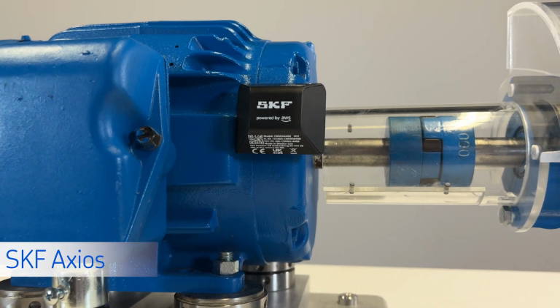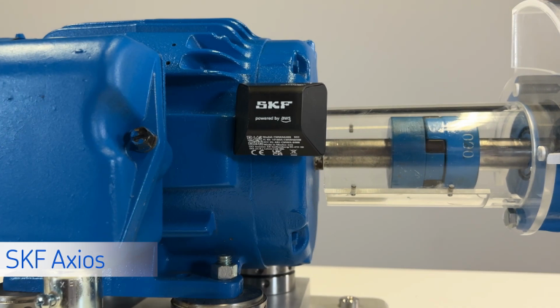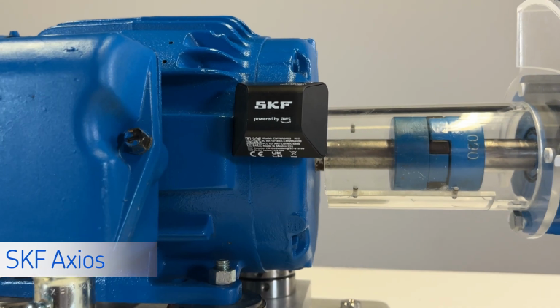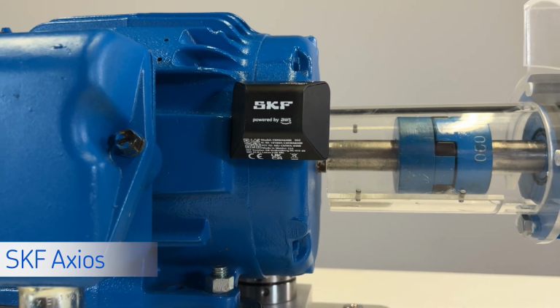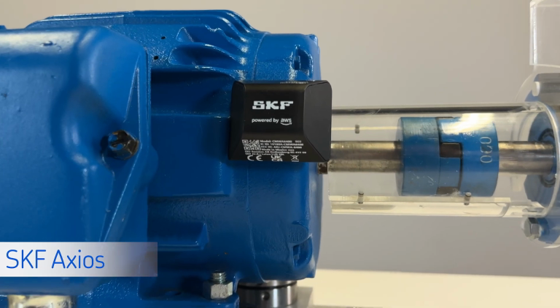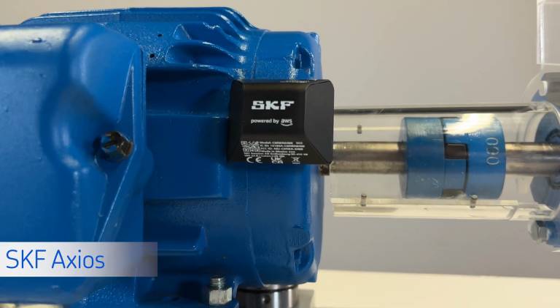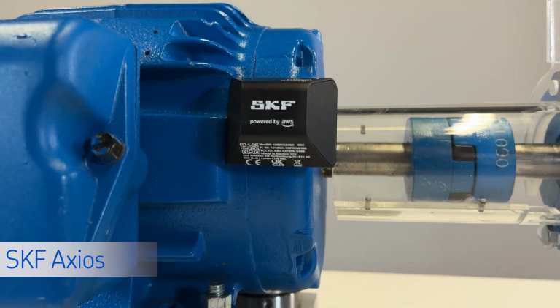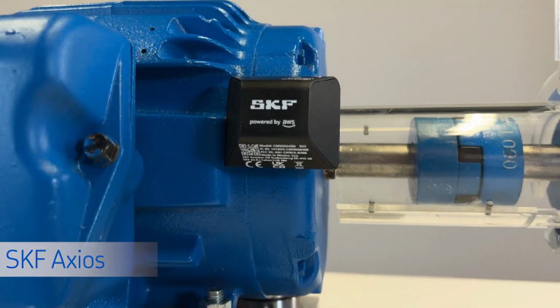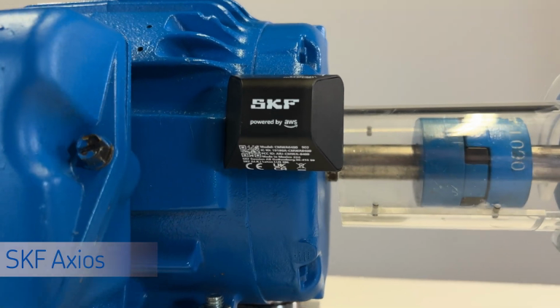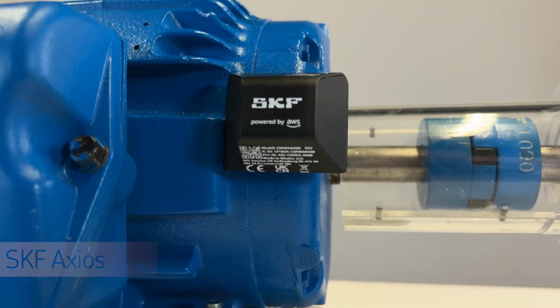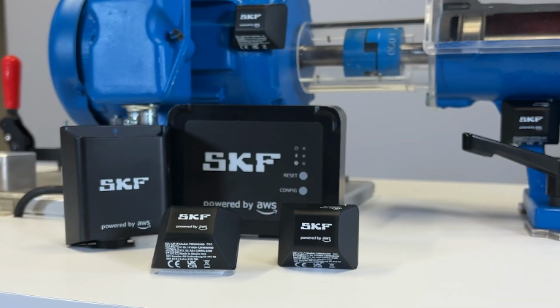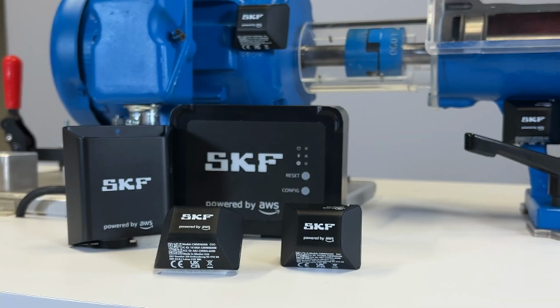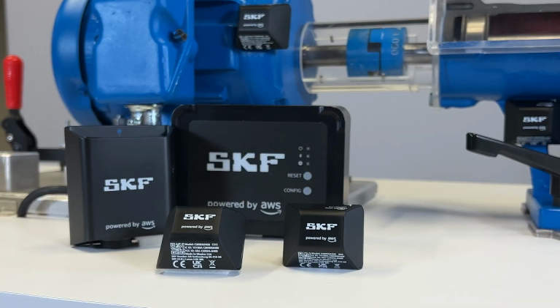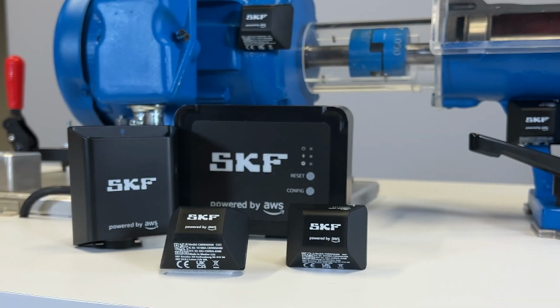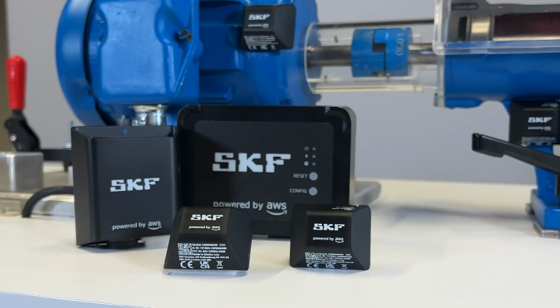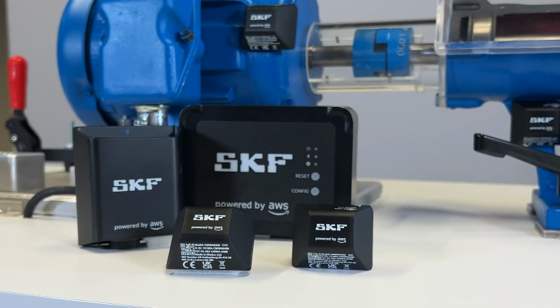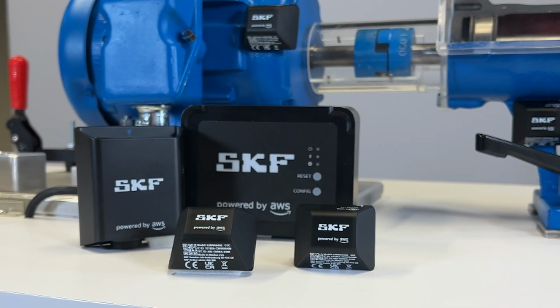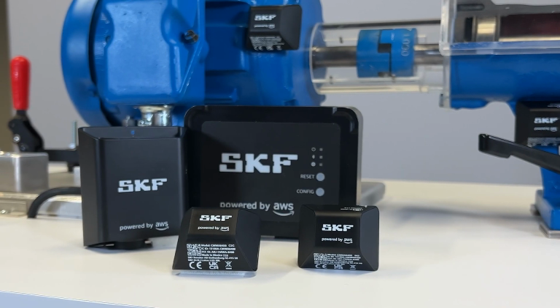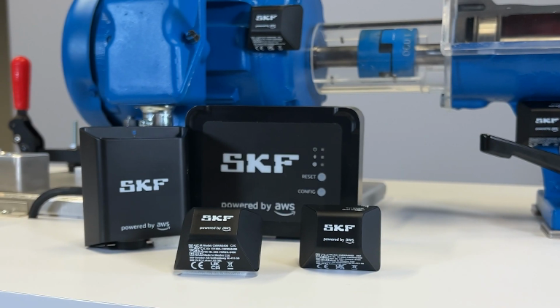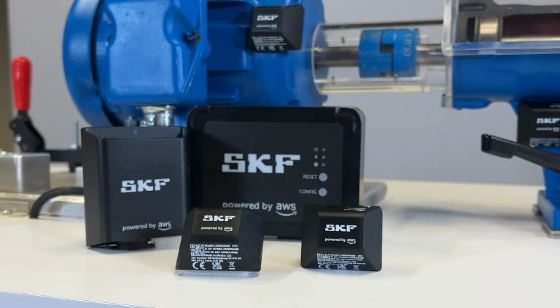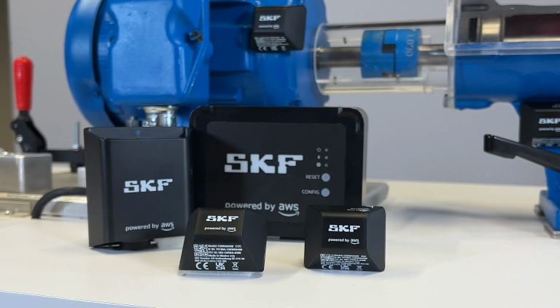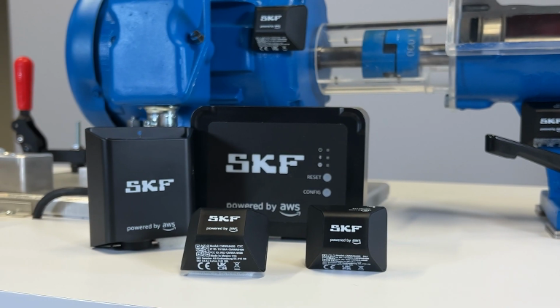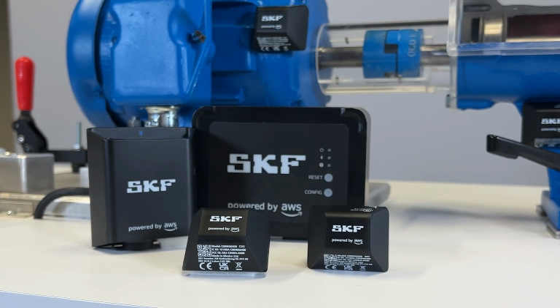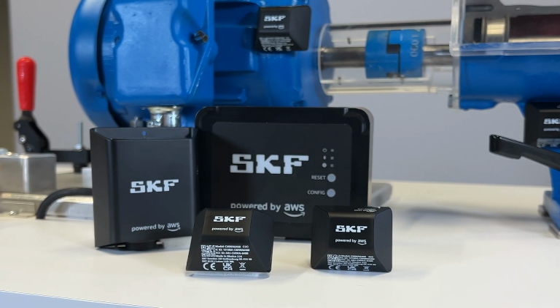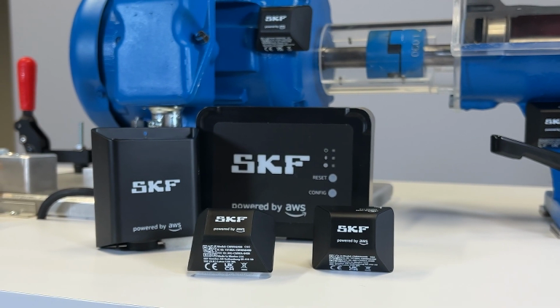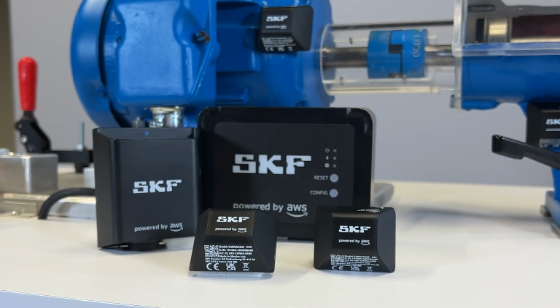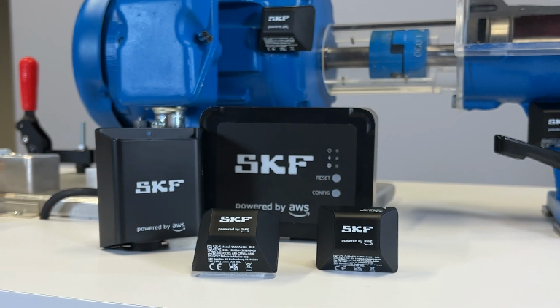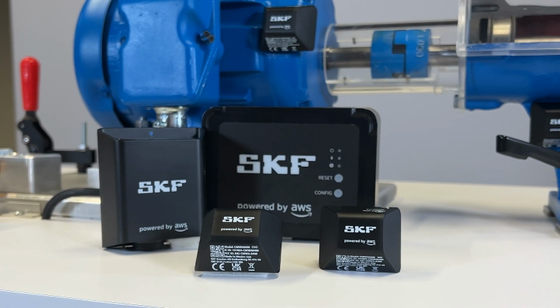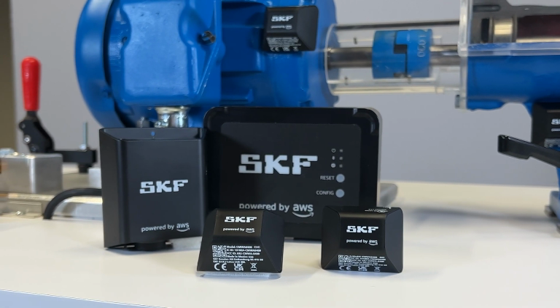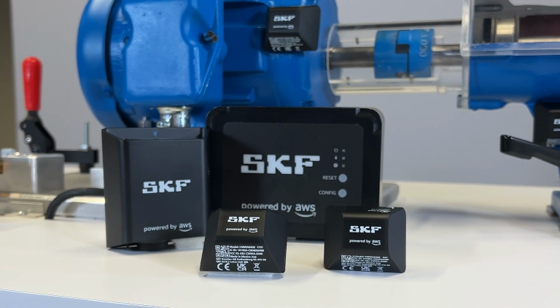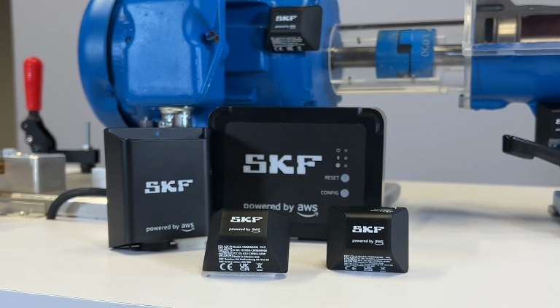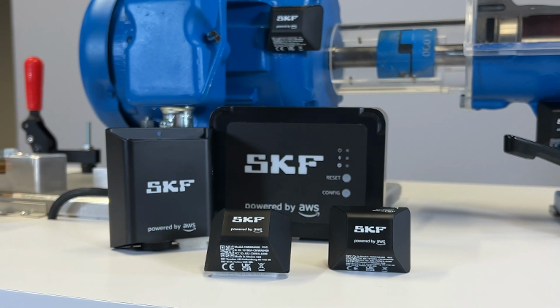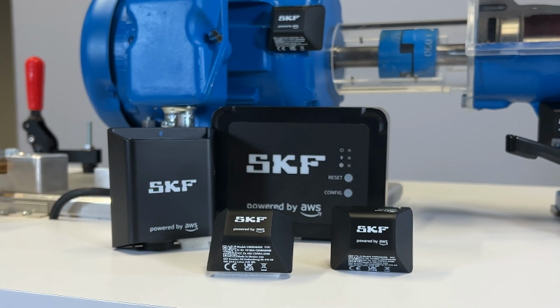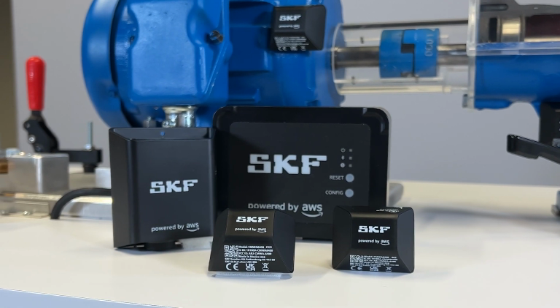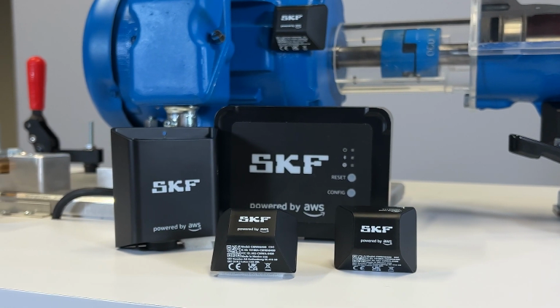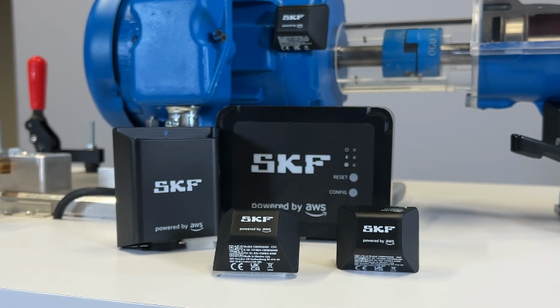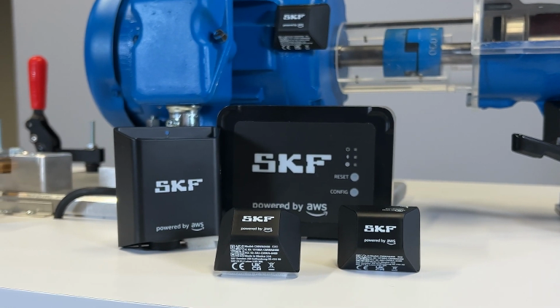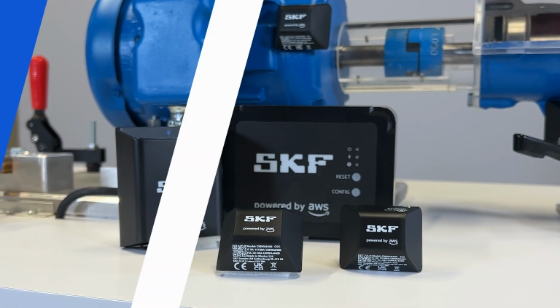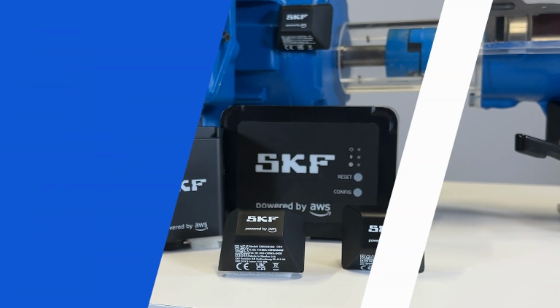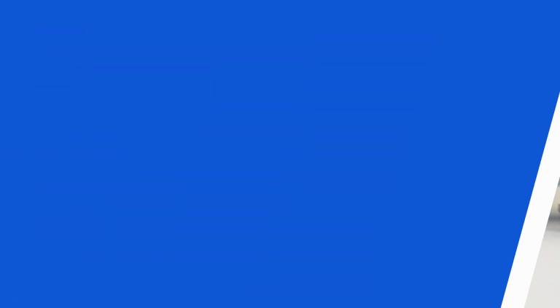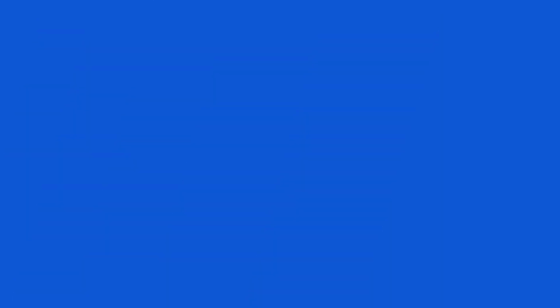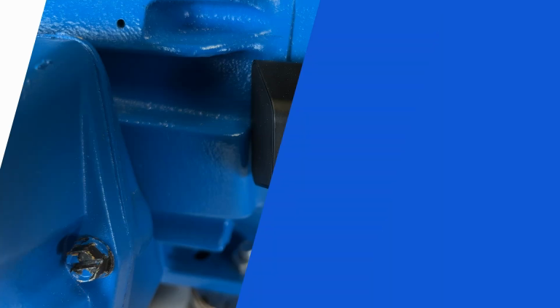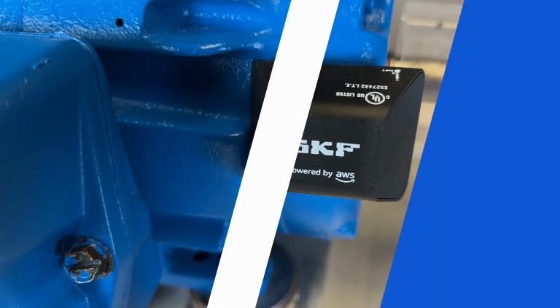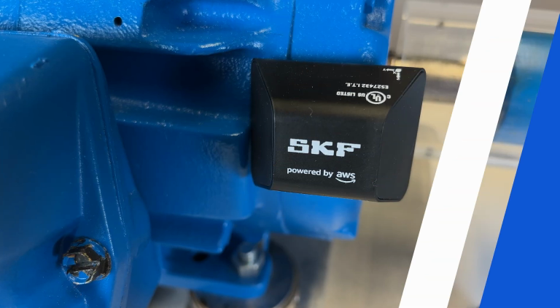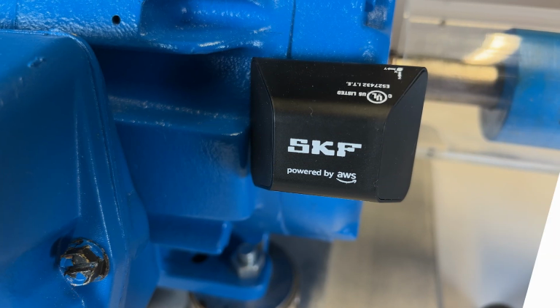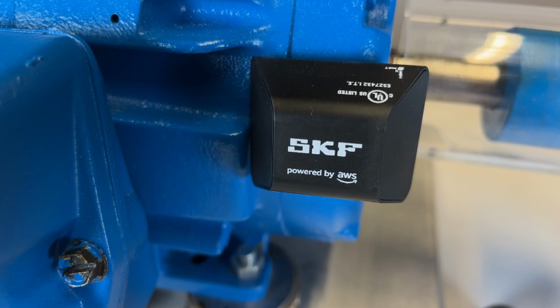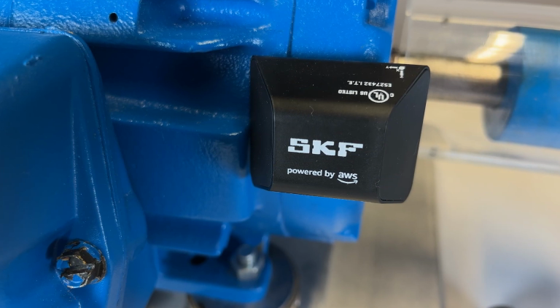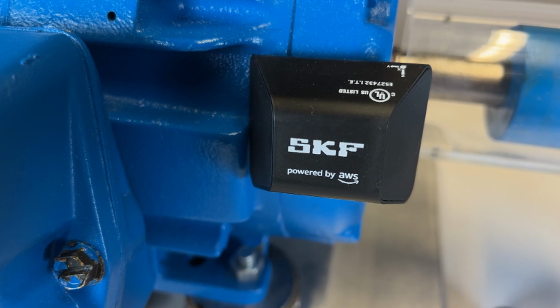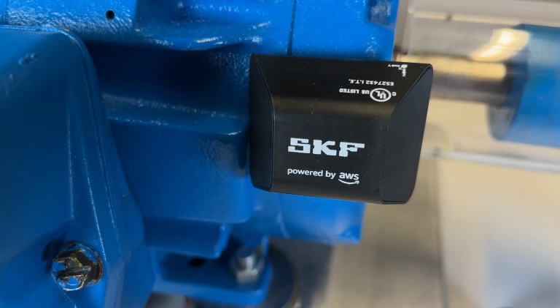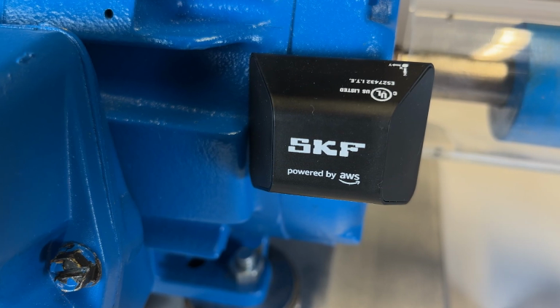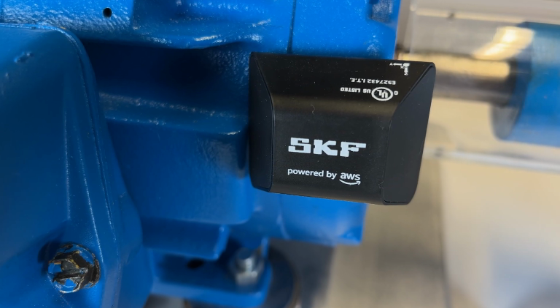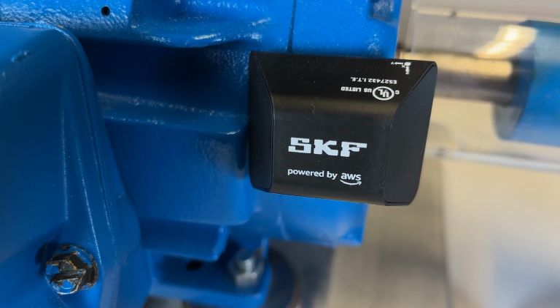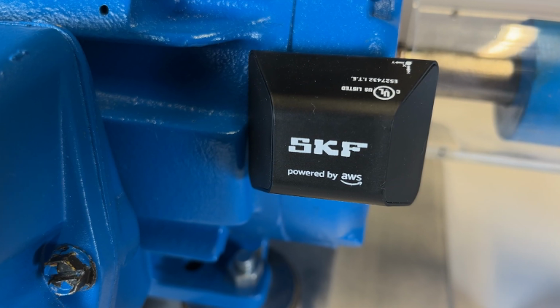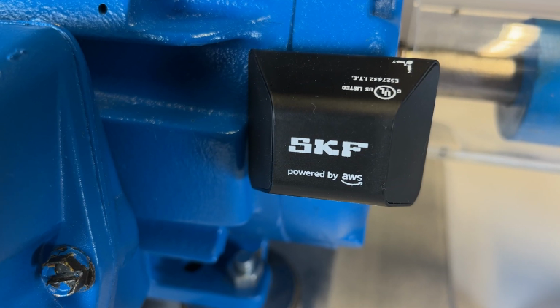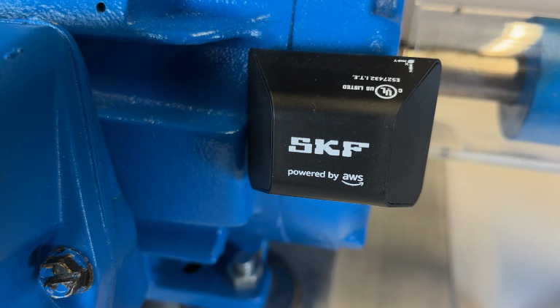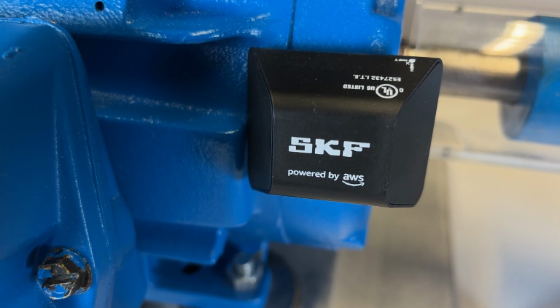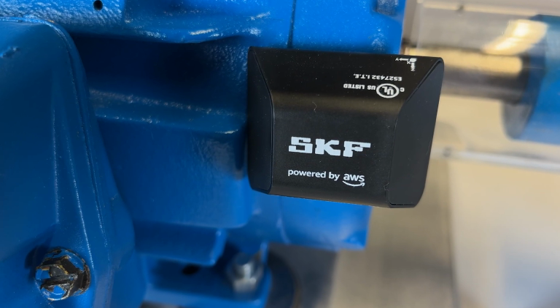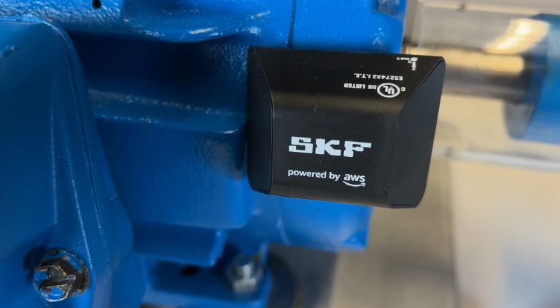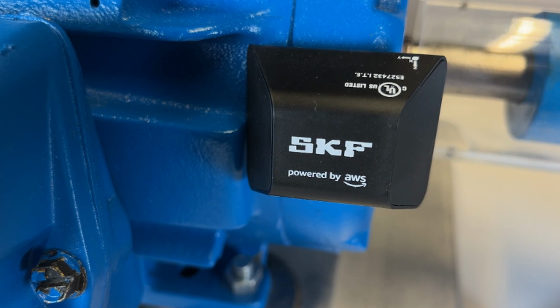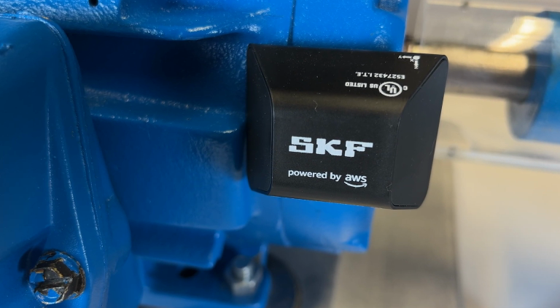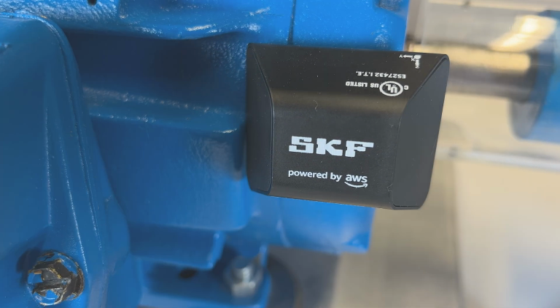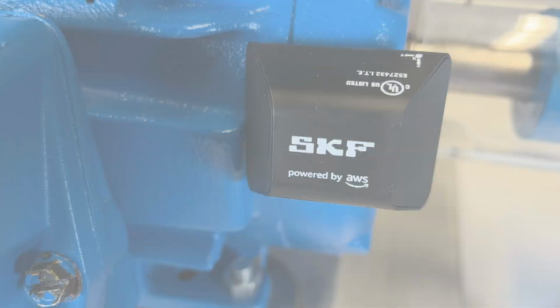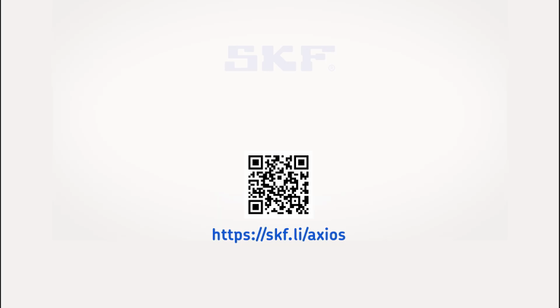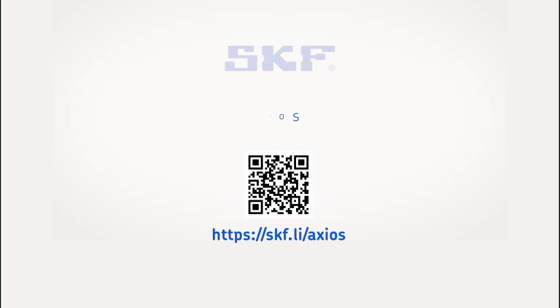That's what SKF Axios delivers. You have an operation to run. Trust your machine health to SKF Axios to keep it running.